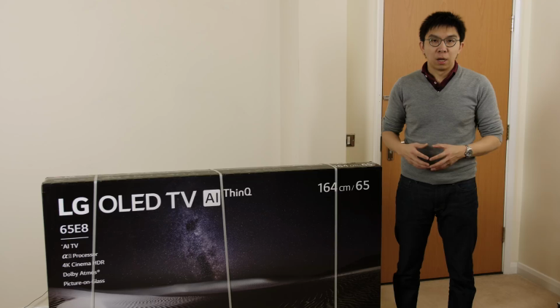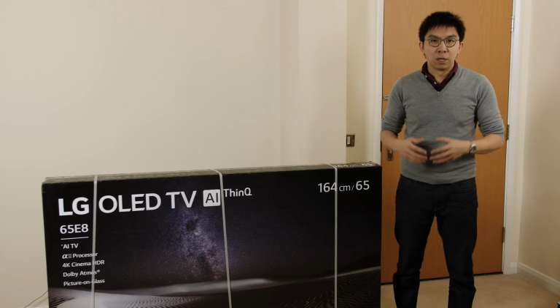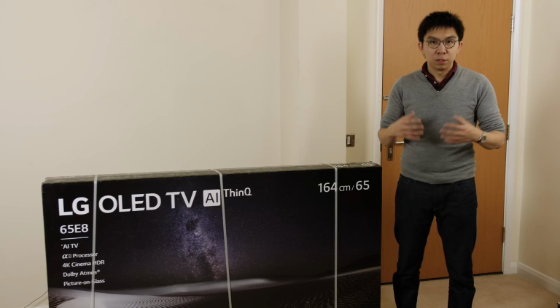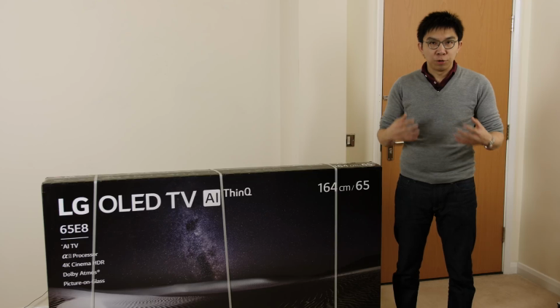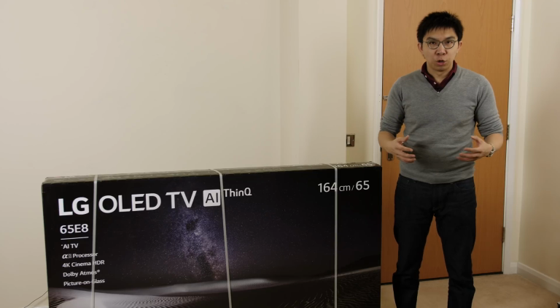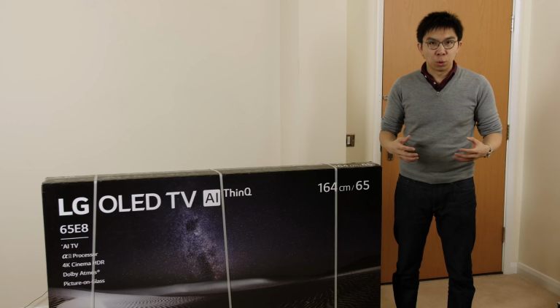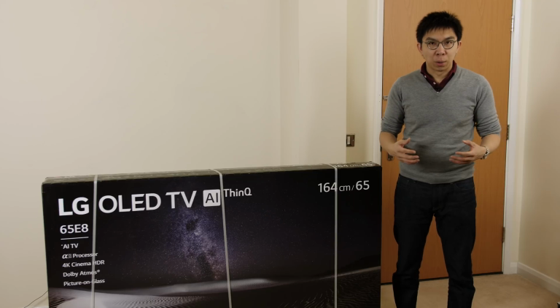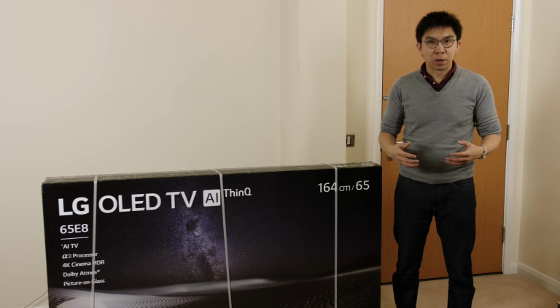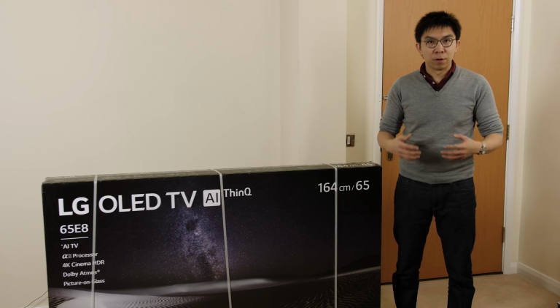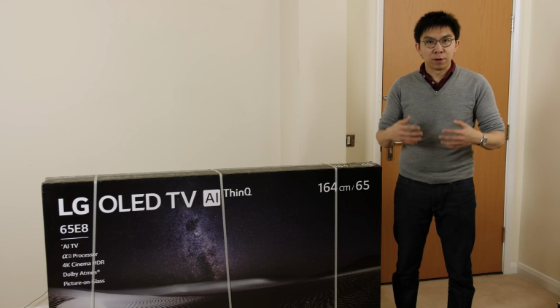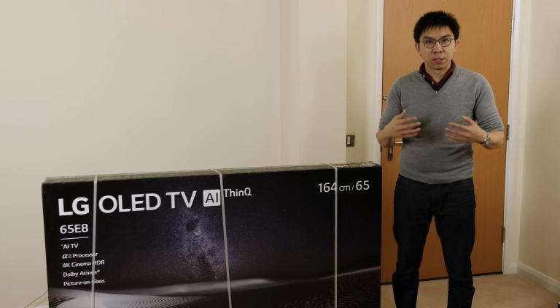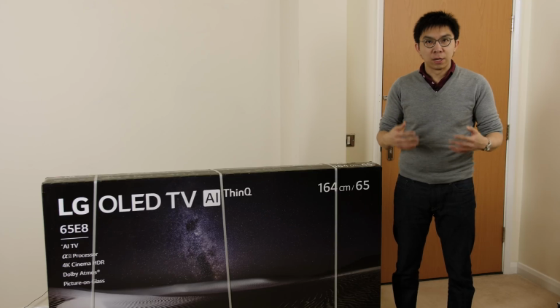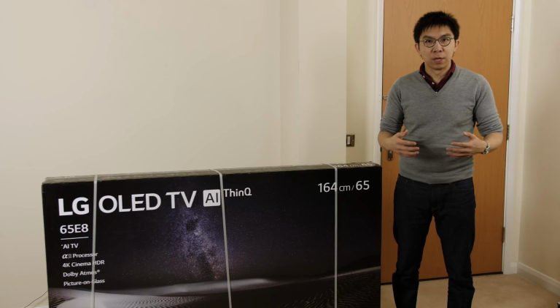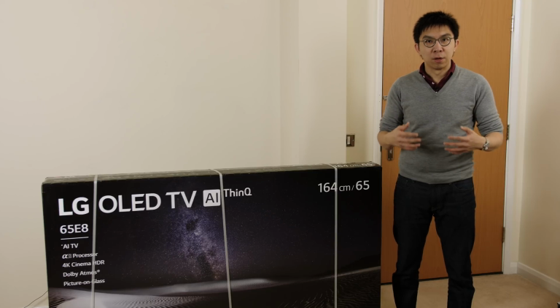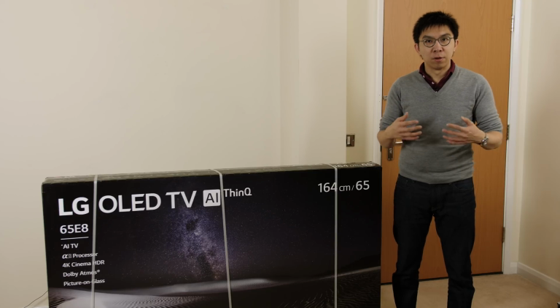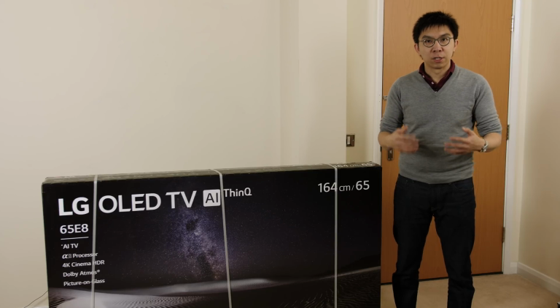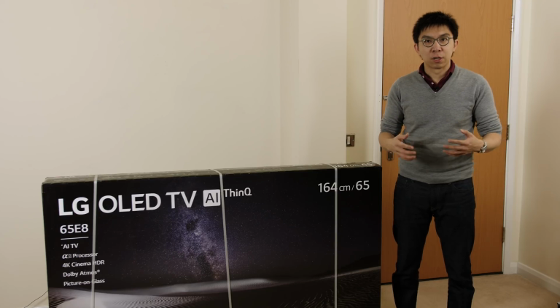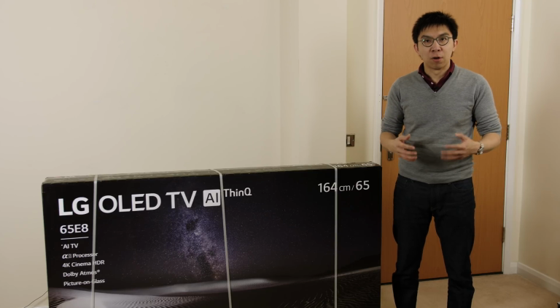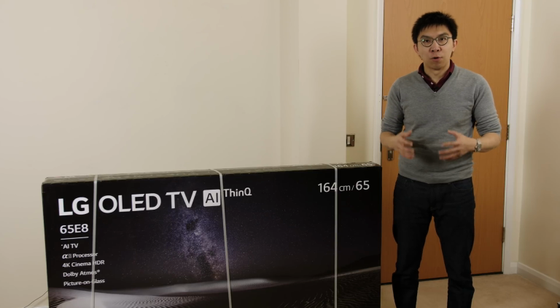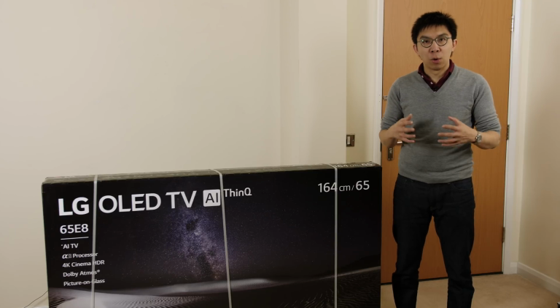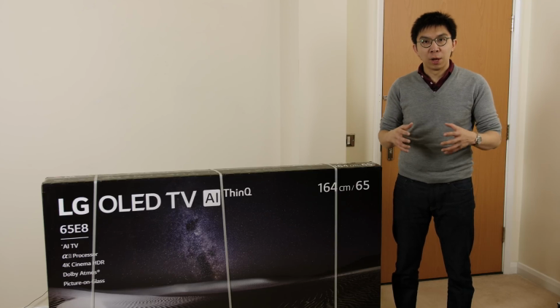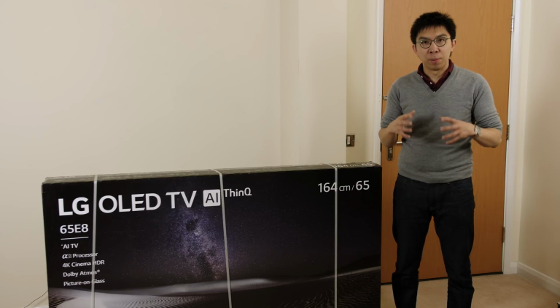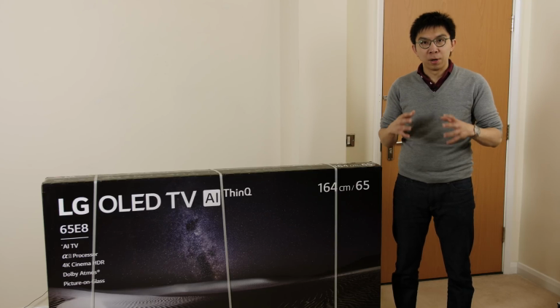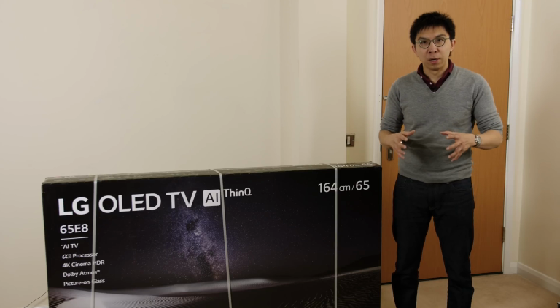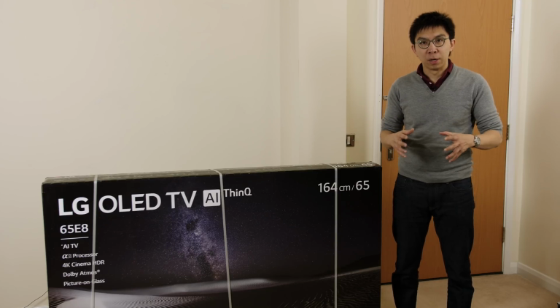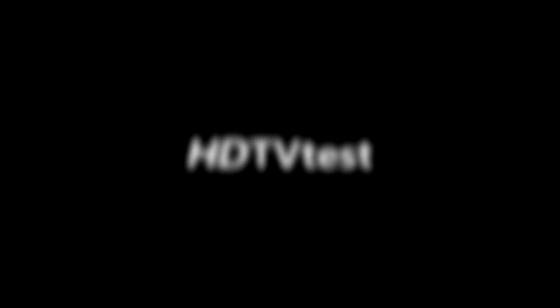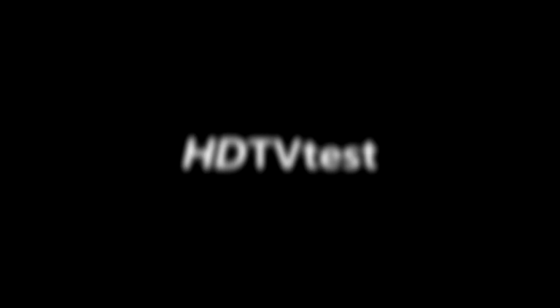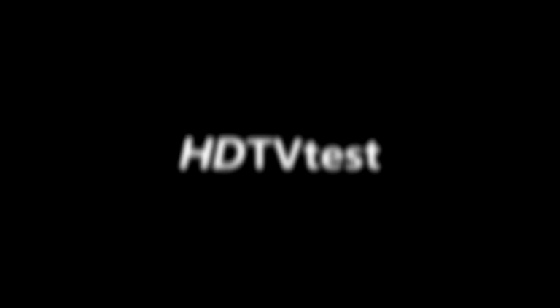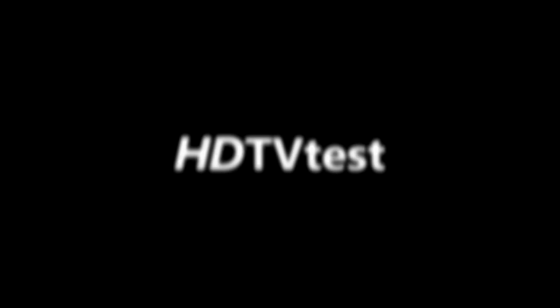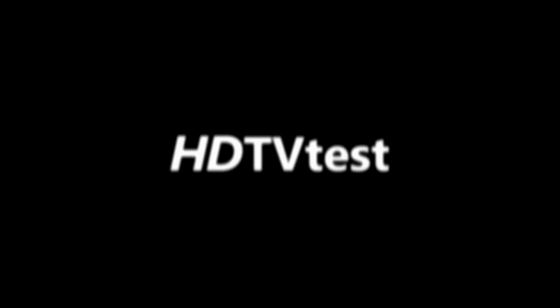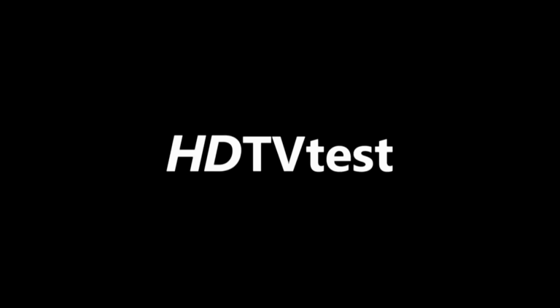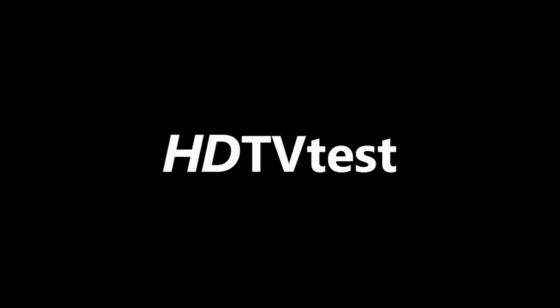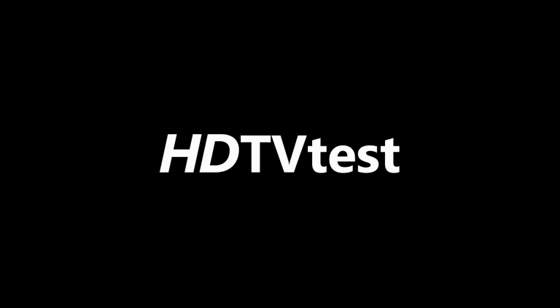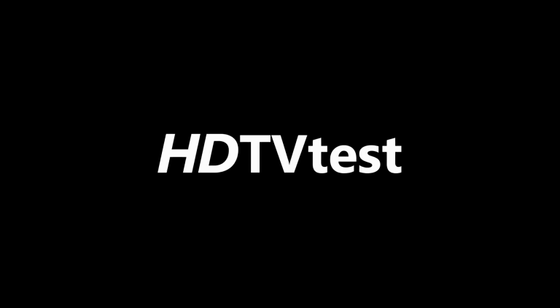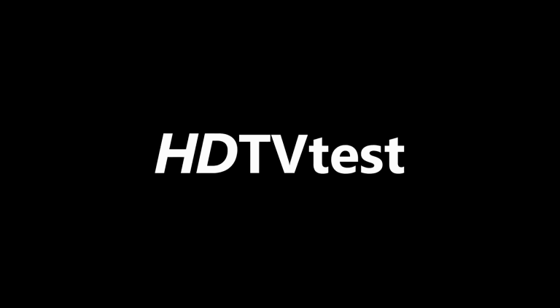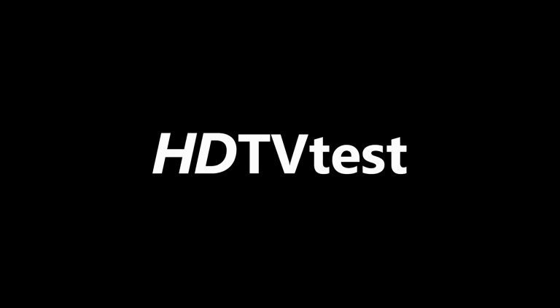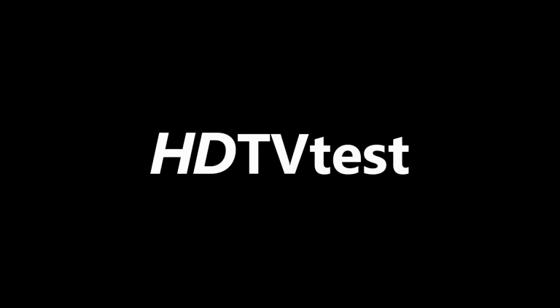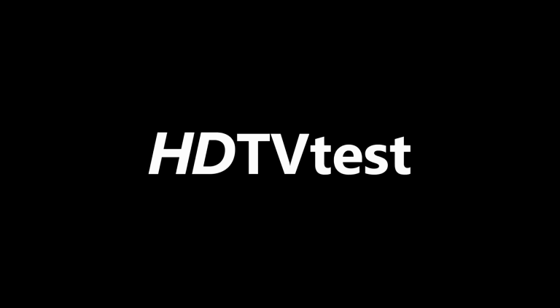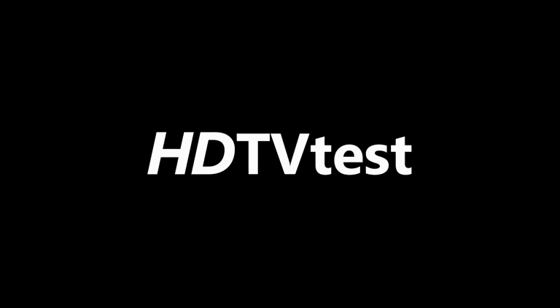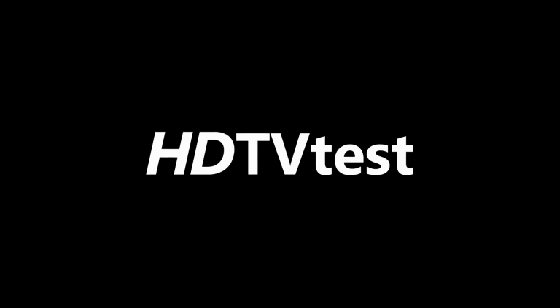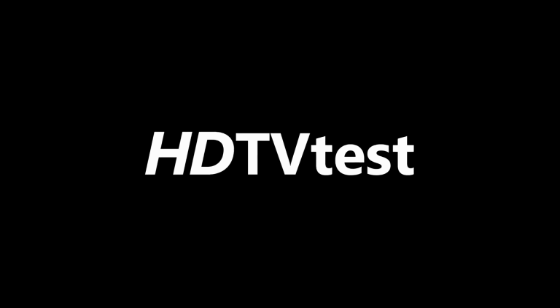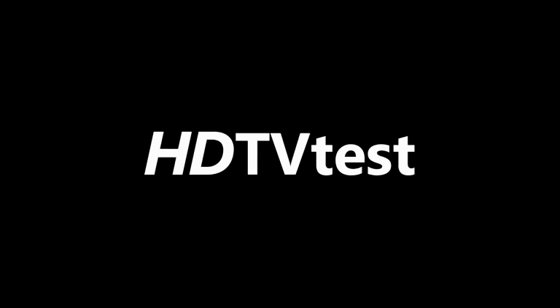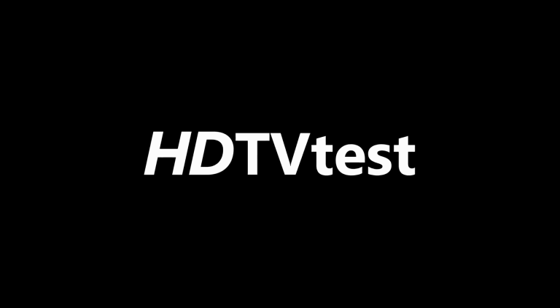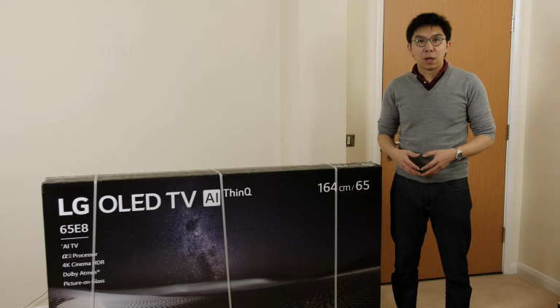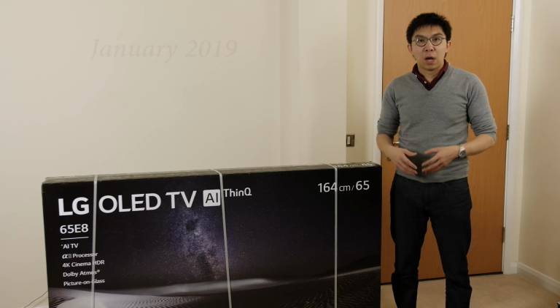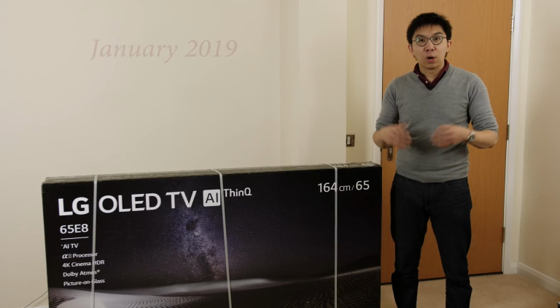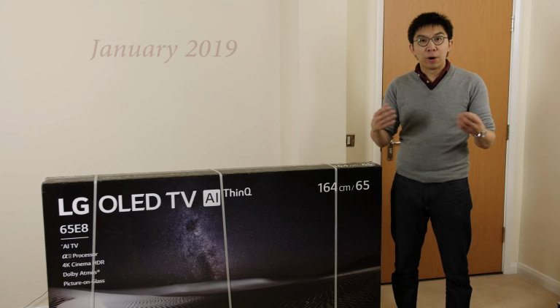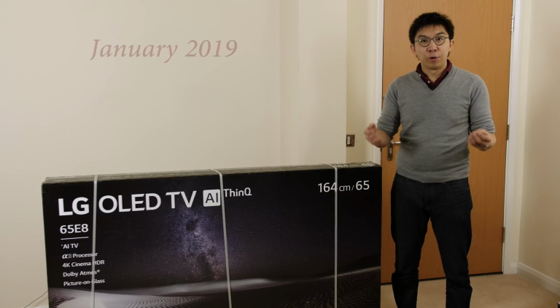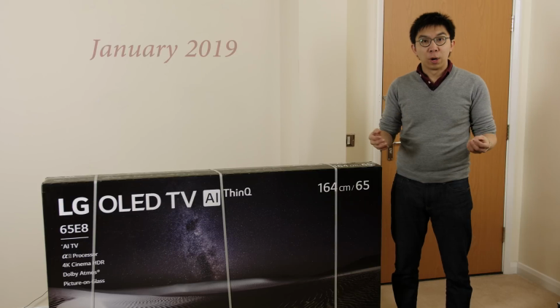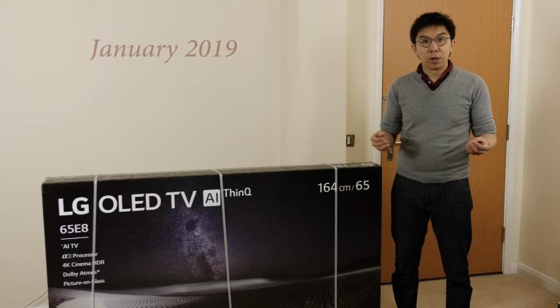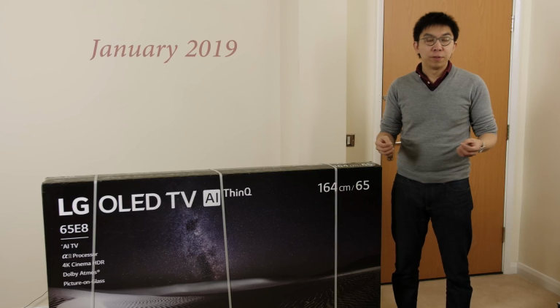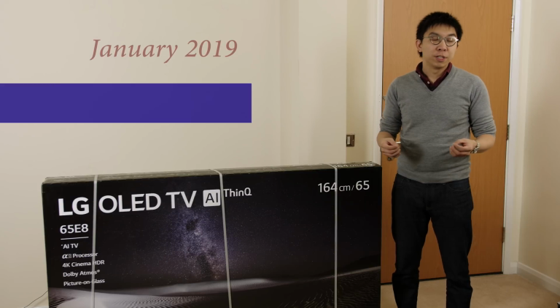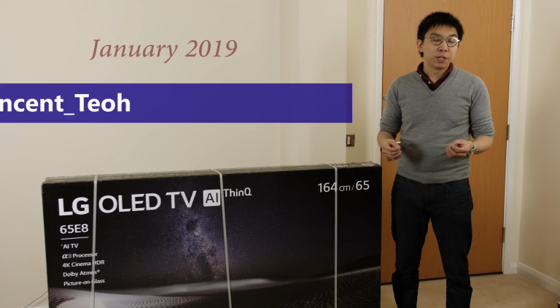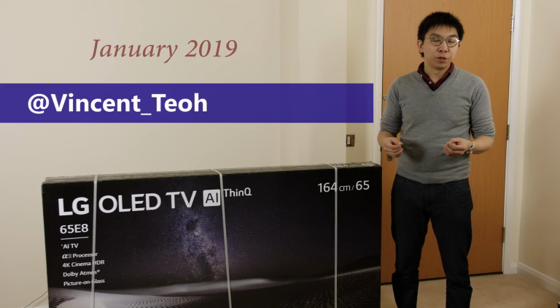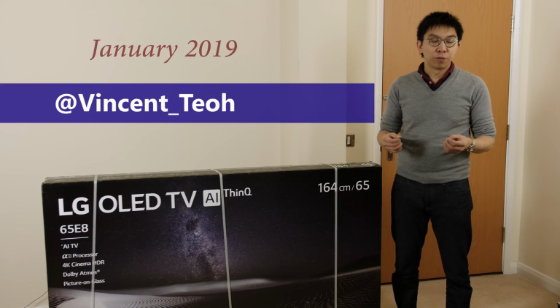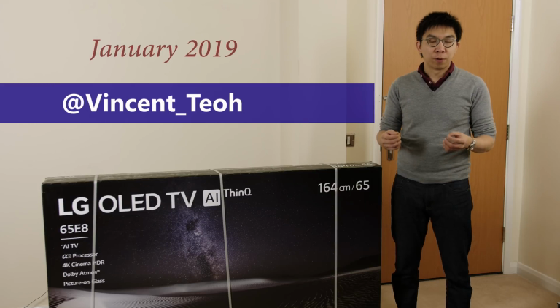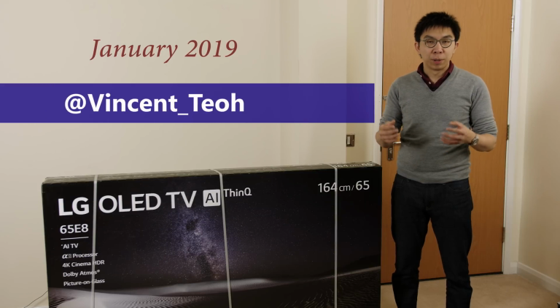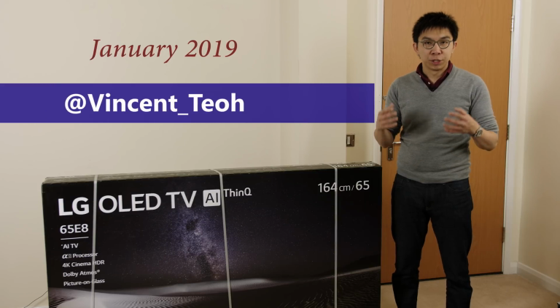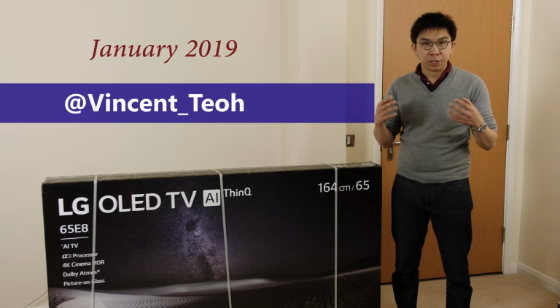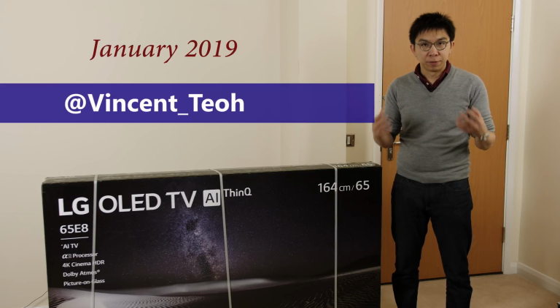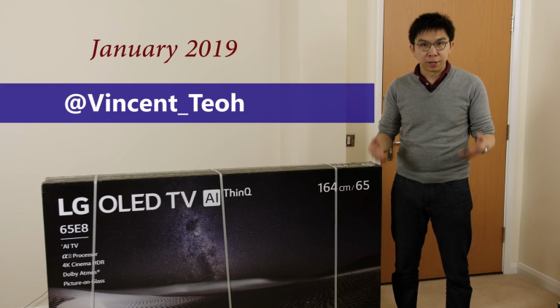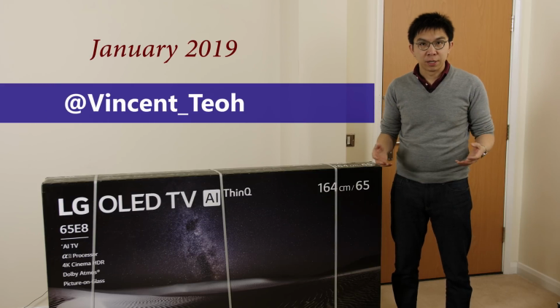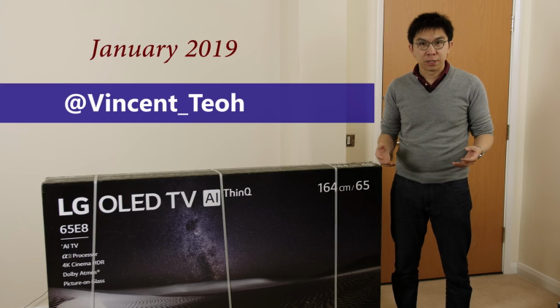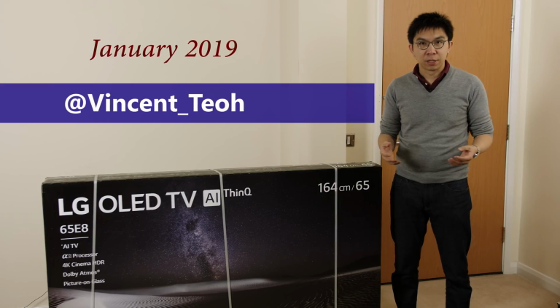In this video, we're going to investigate the risk of OLED burn-in. Hello everyone, Vincent Teo from HDTV Test here.